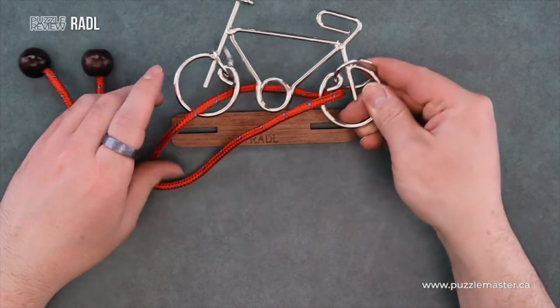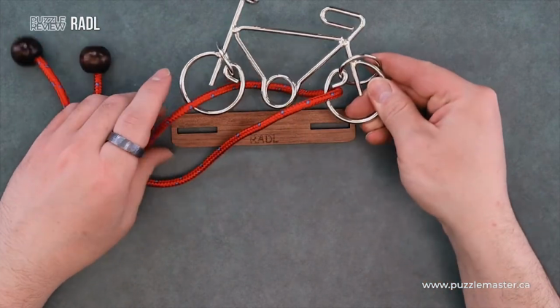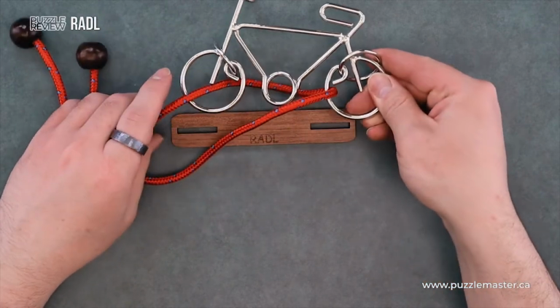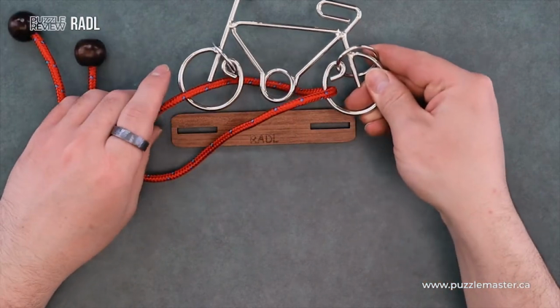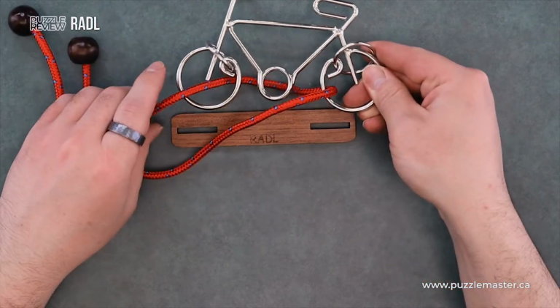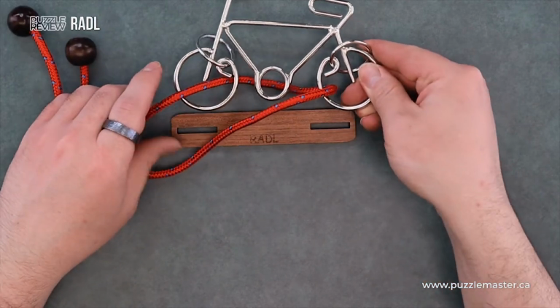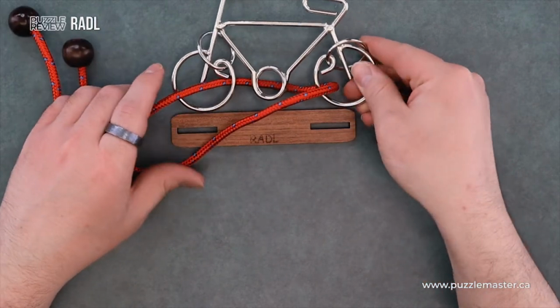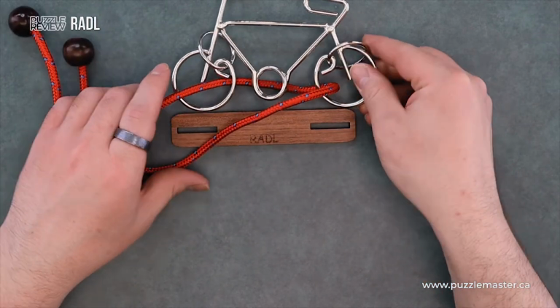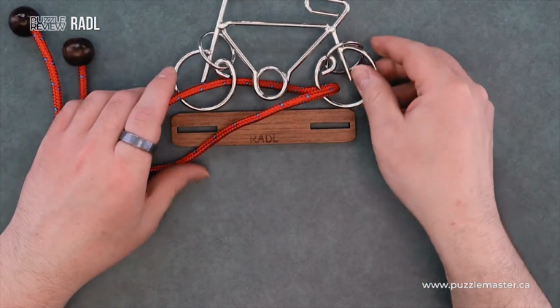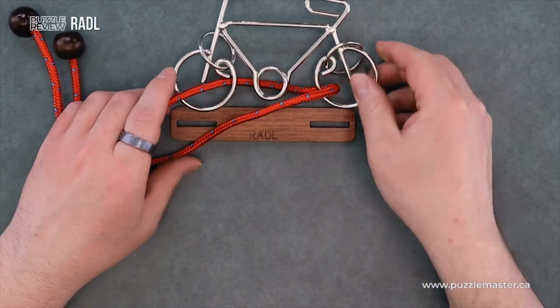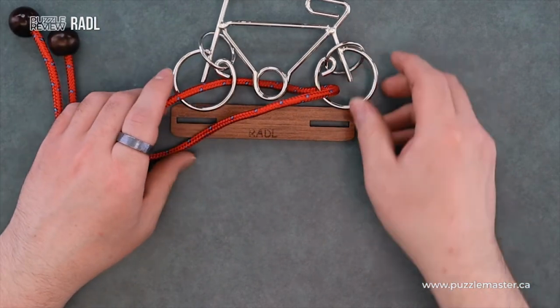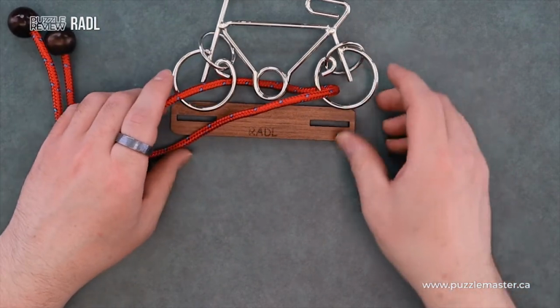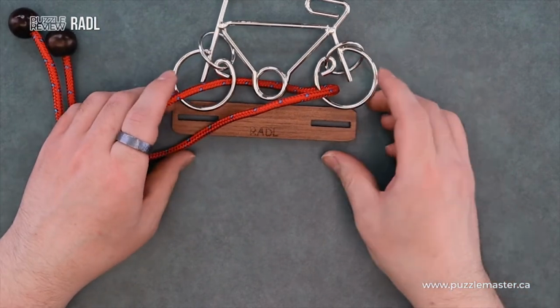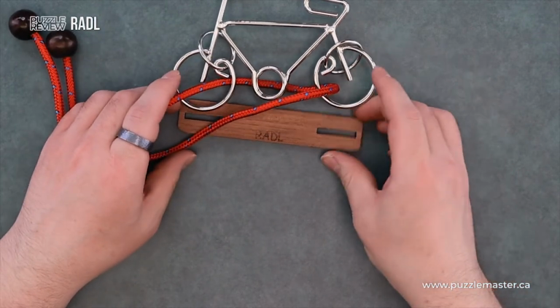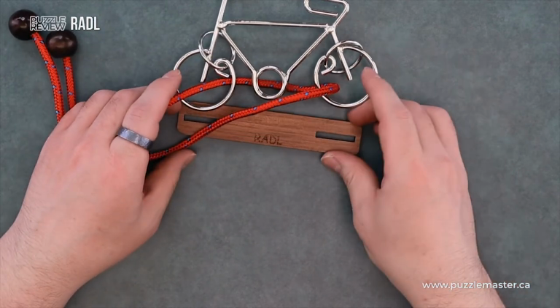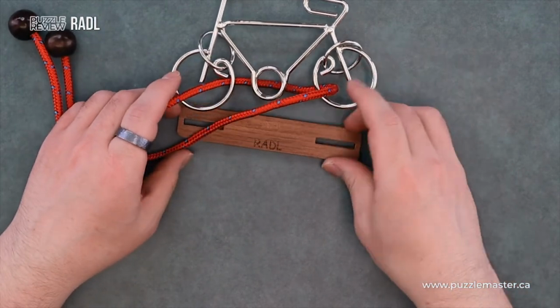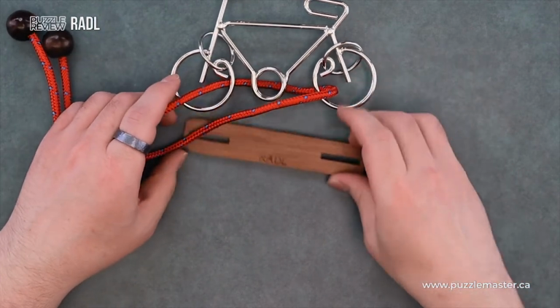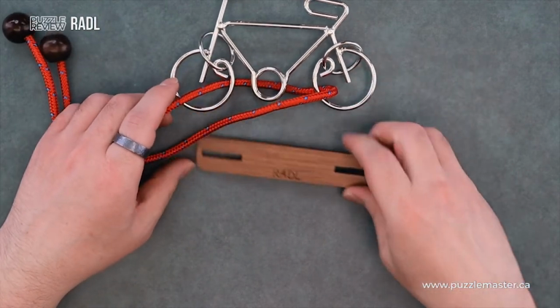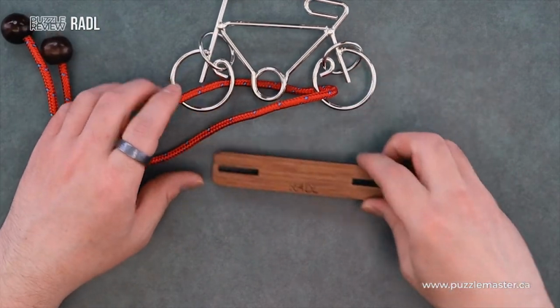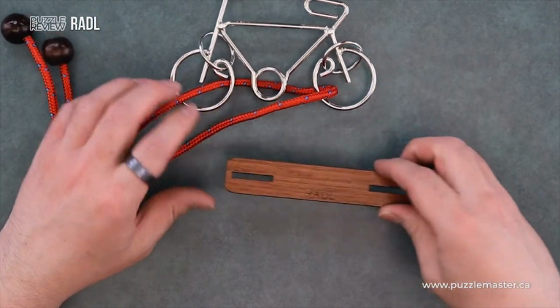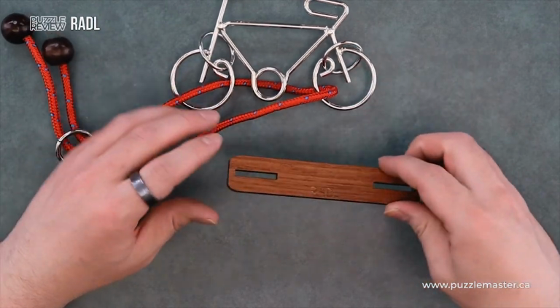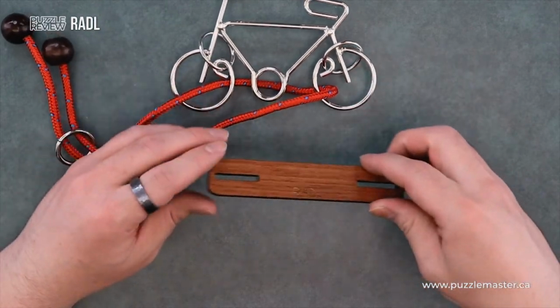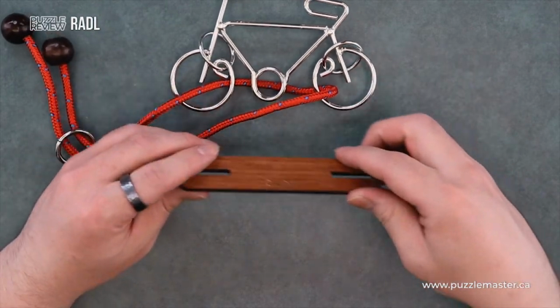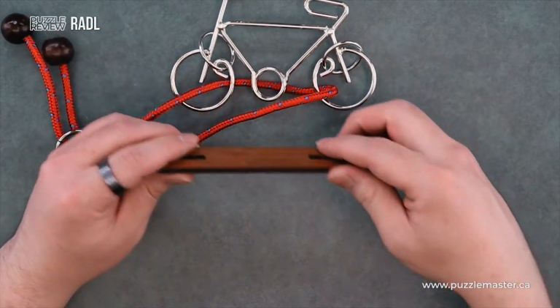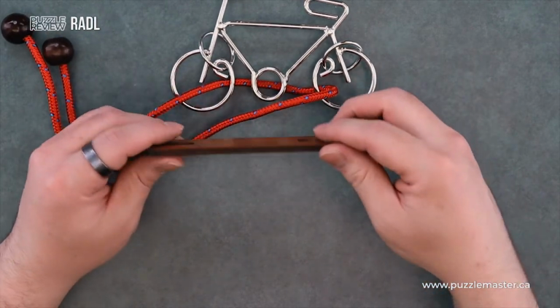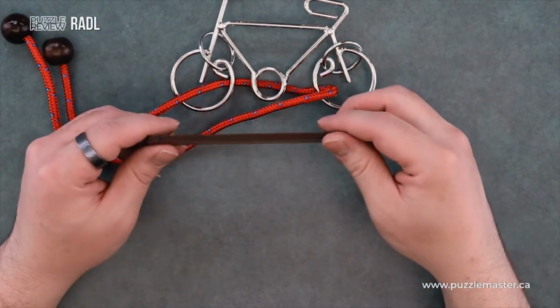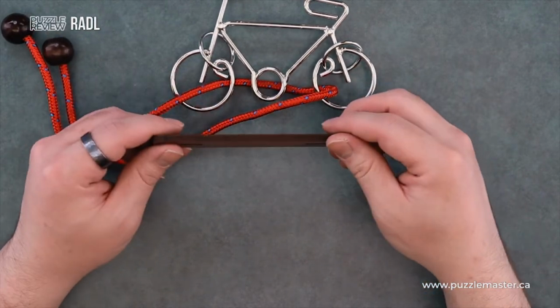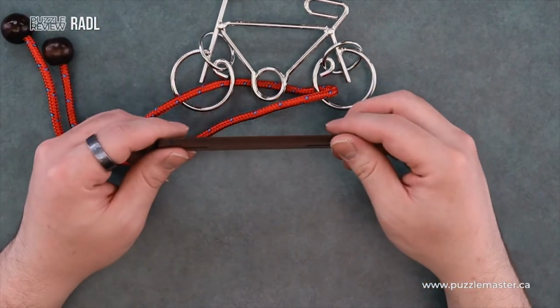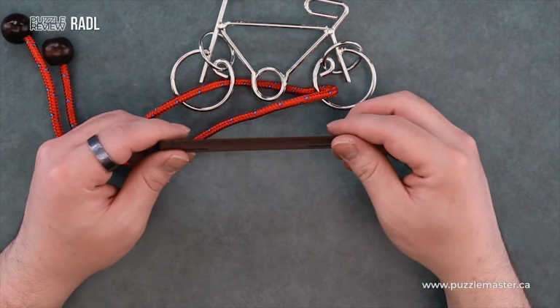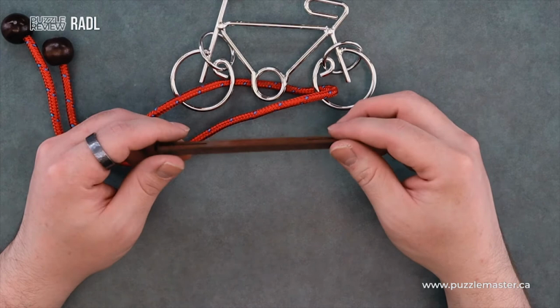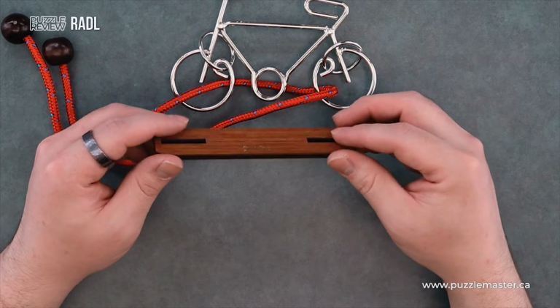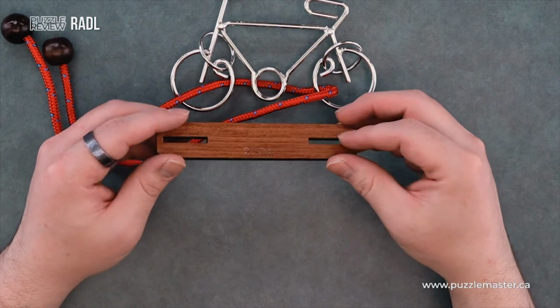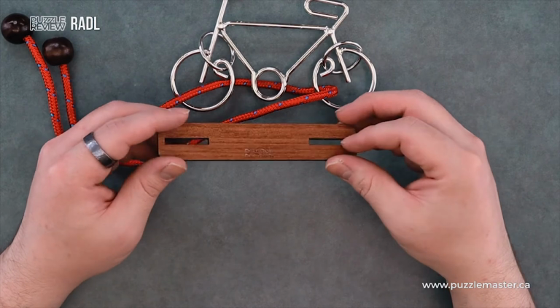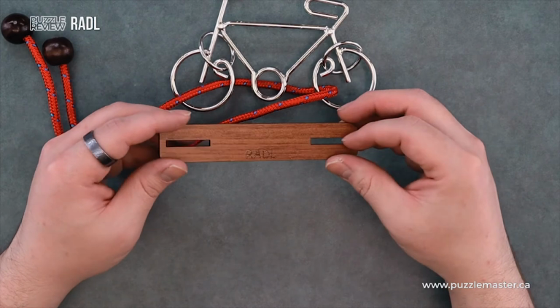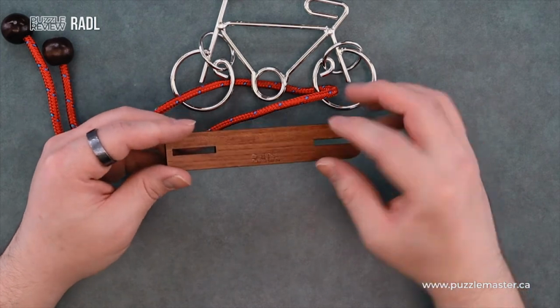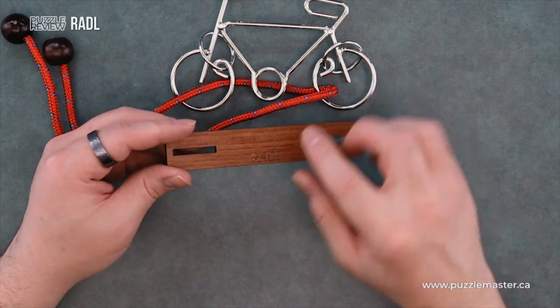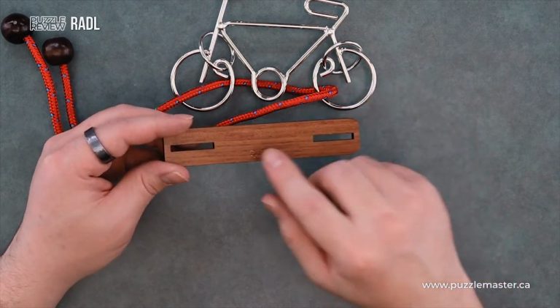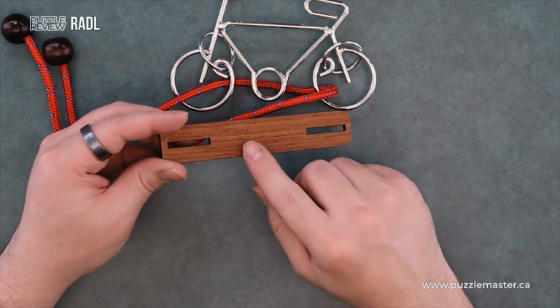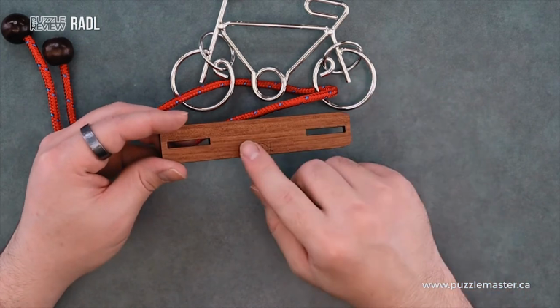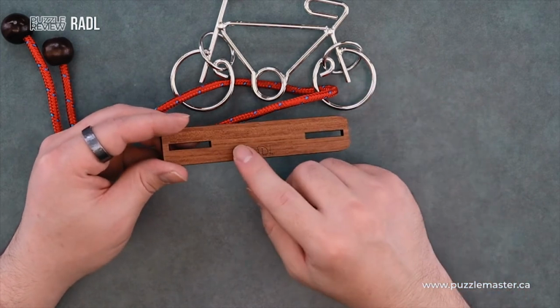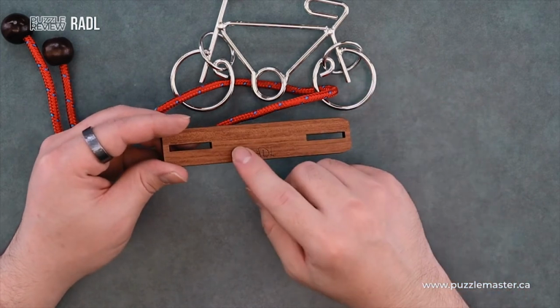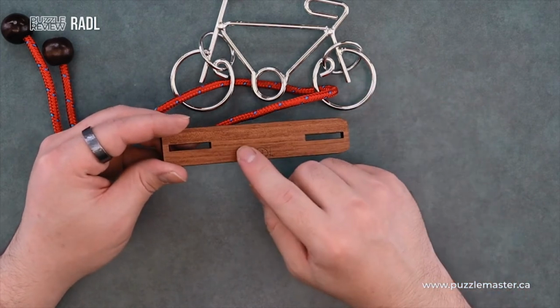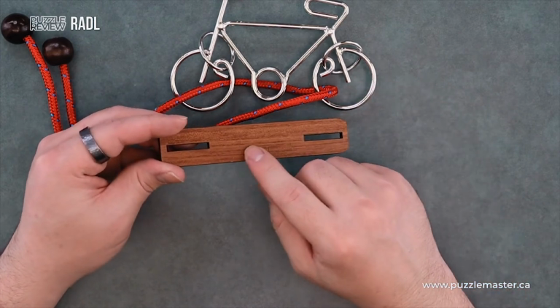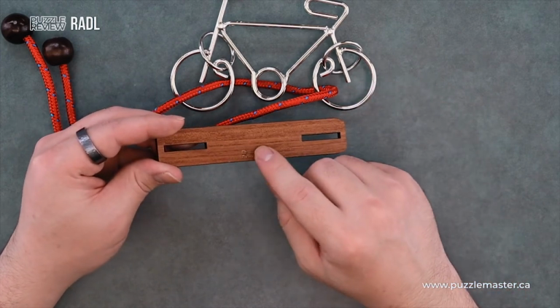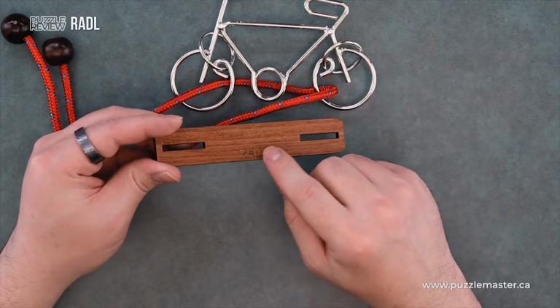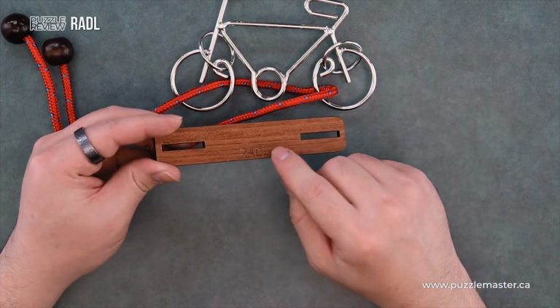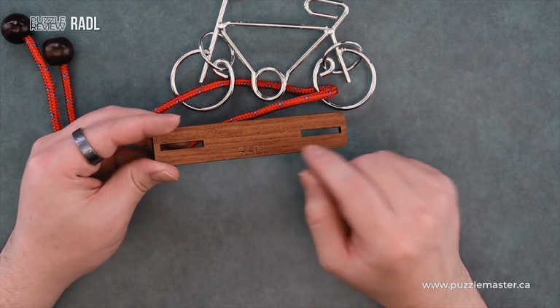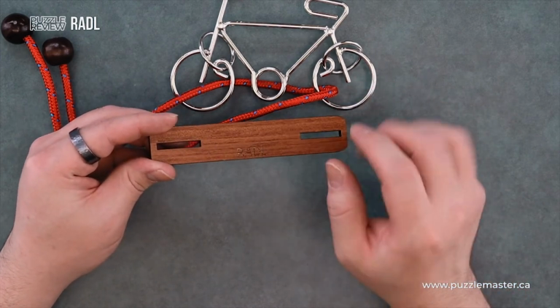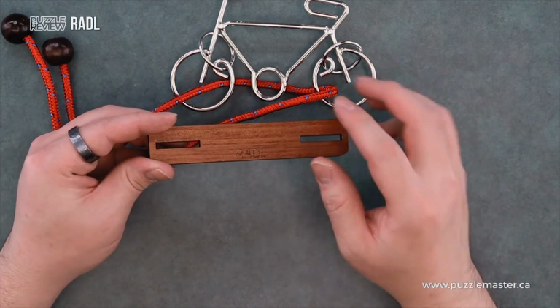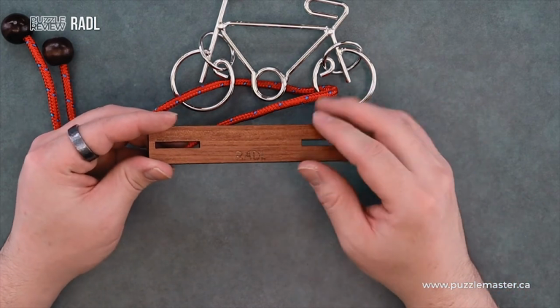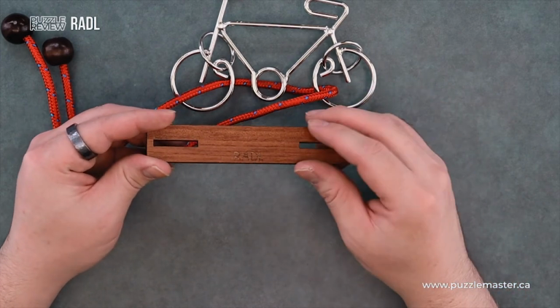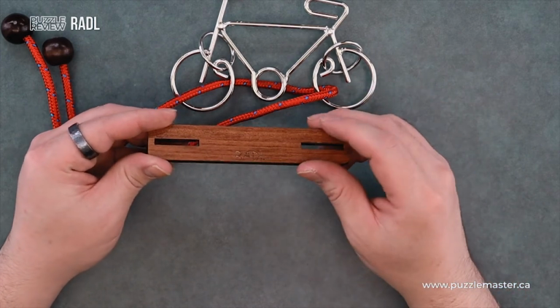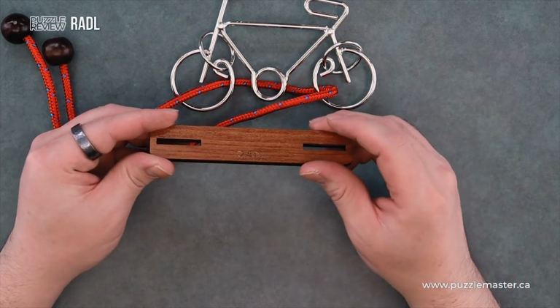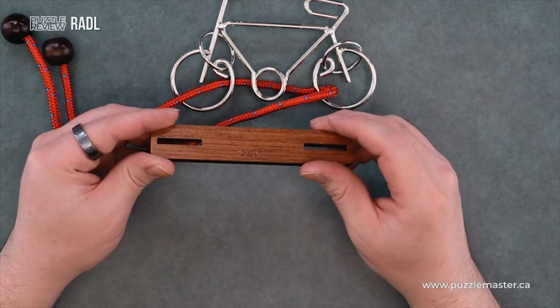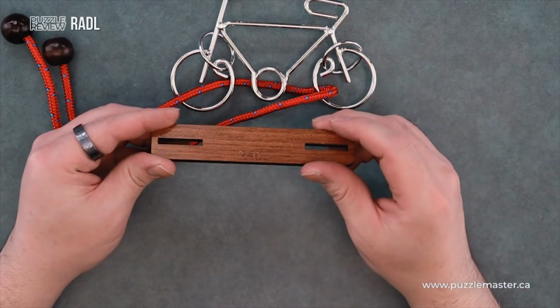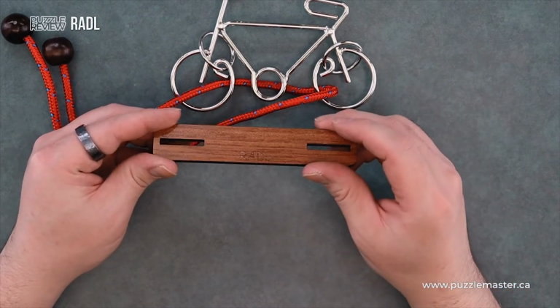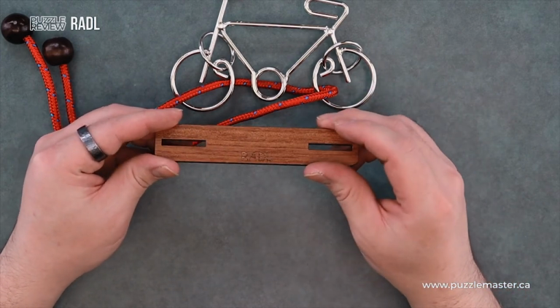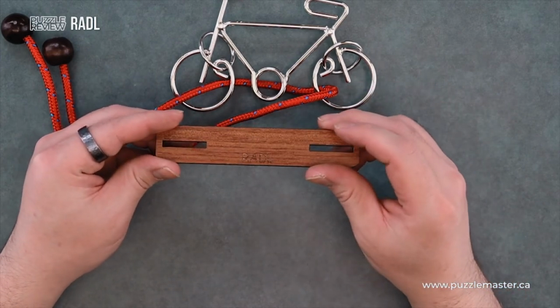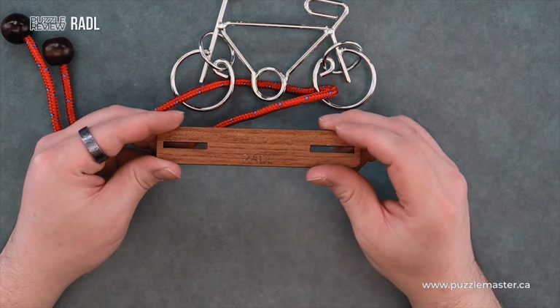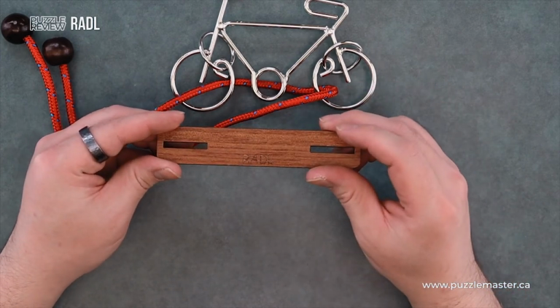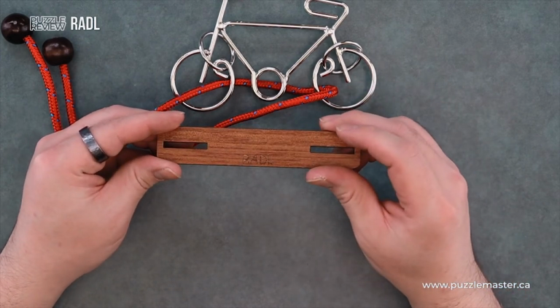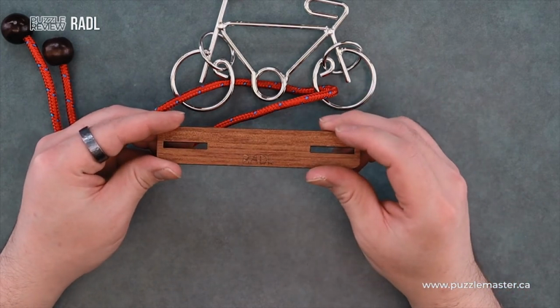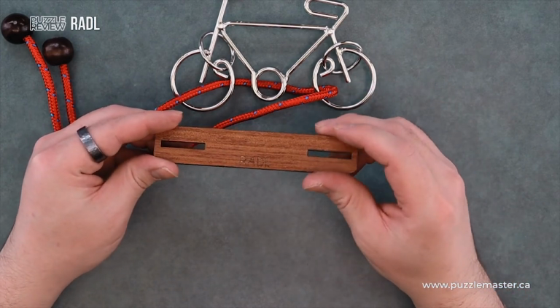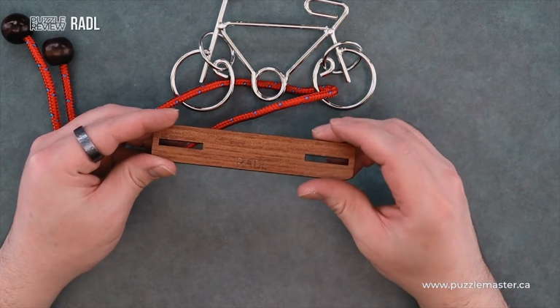In the stand, it's made out of a nice piece of laser cut wood and it's engraved with the name of the puzzle. Thank you for watching.